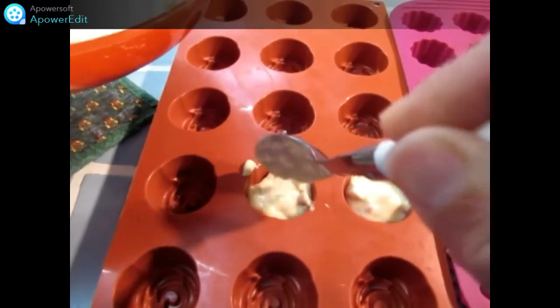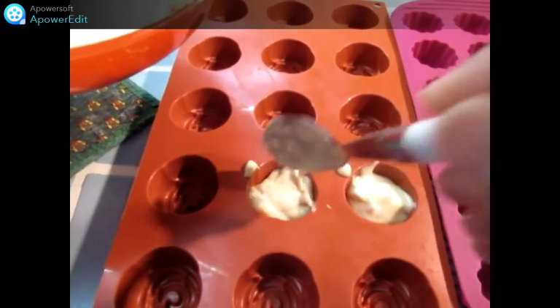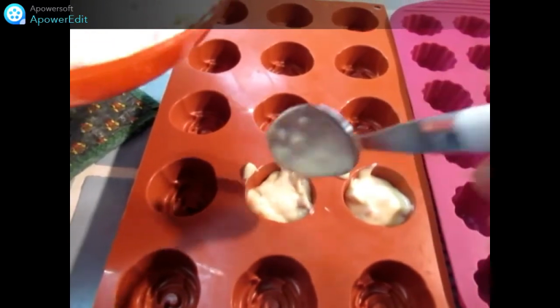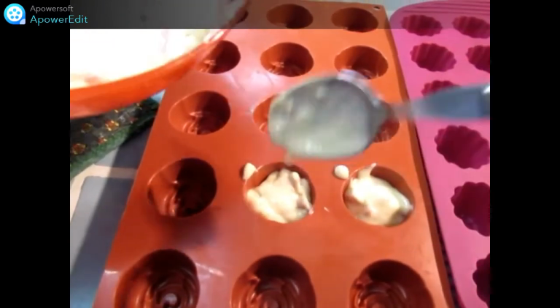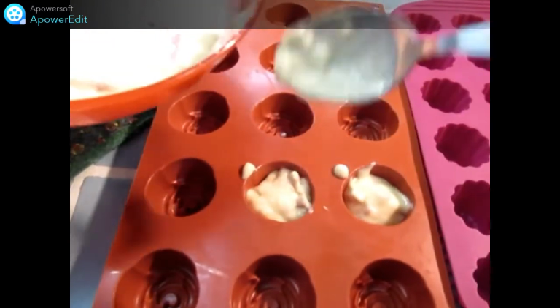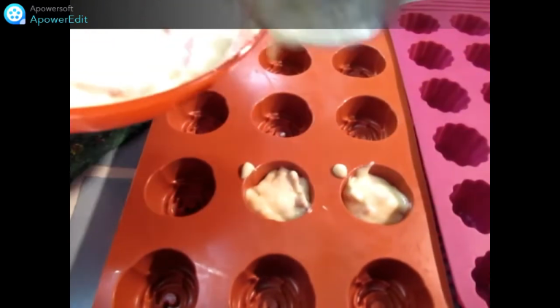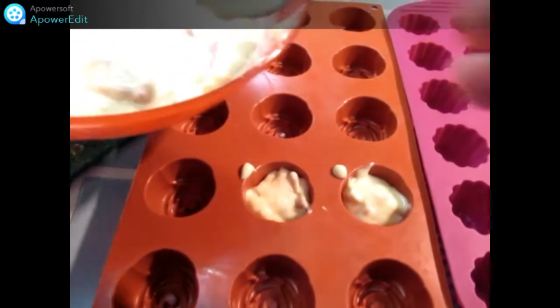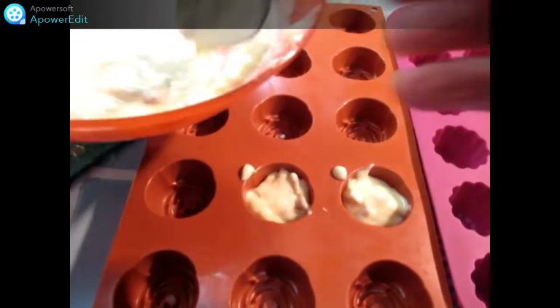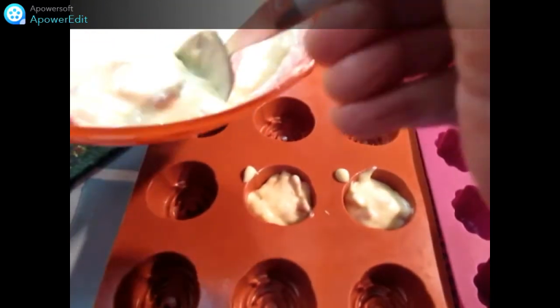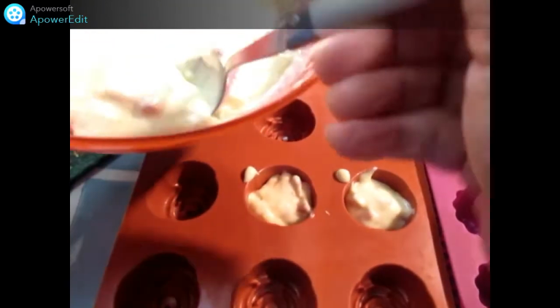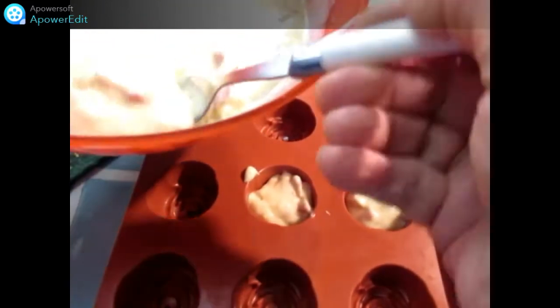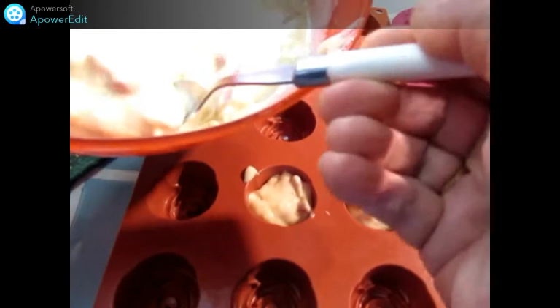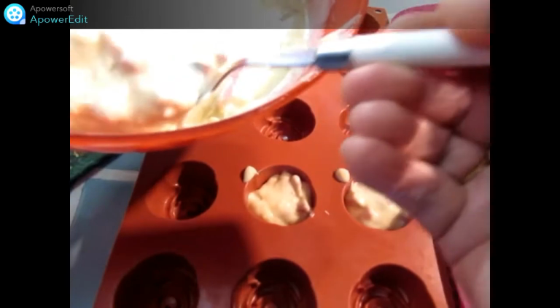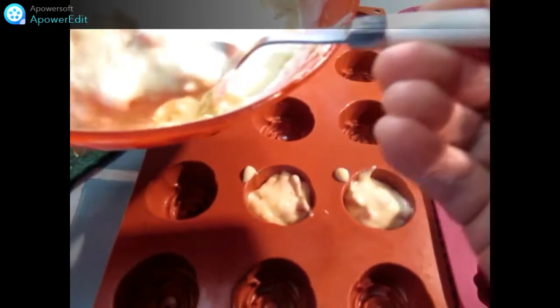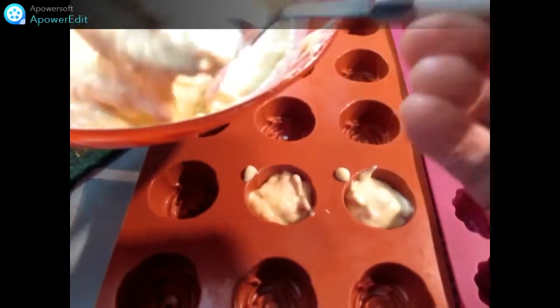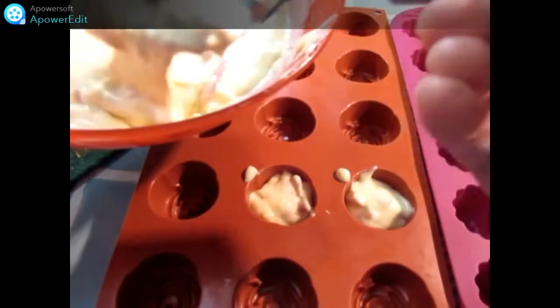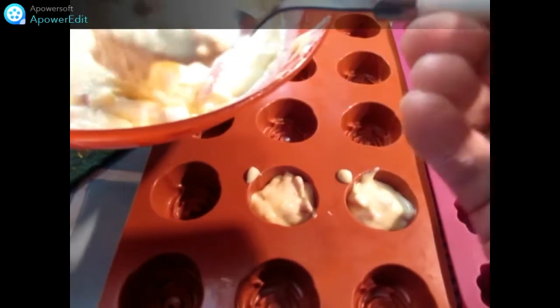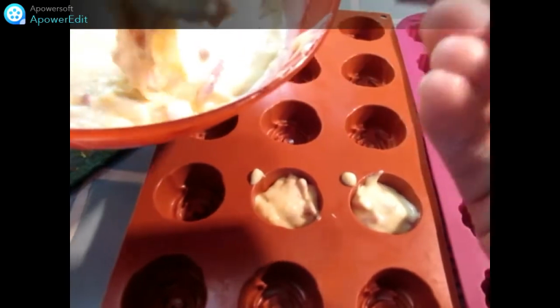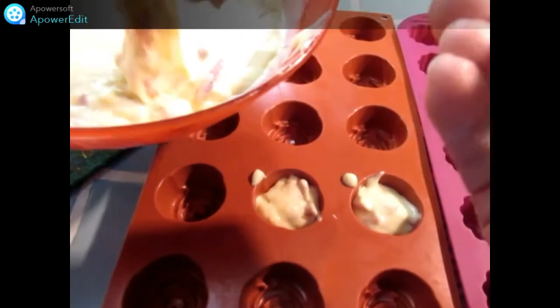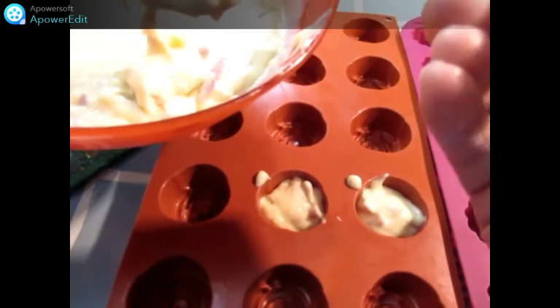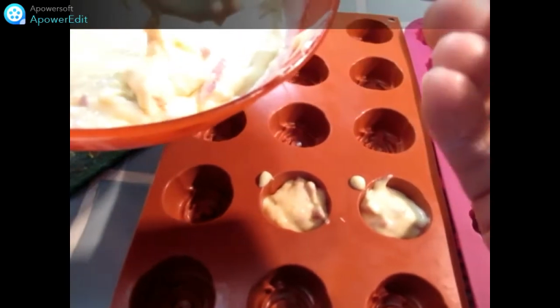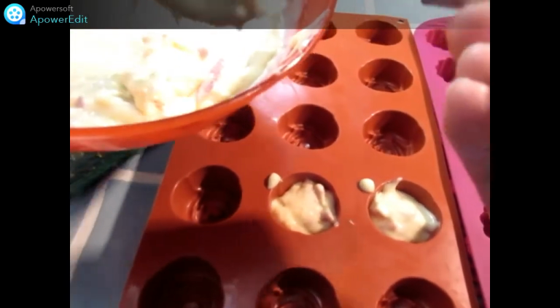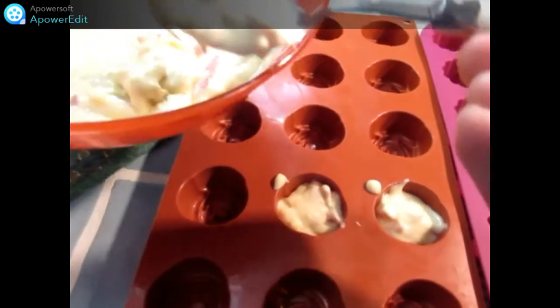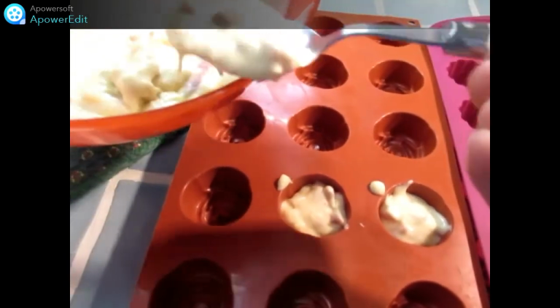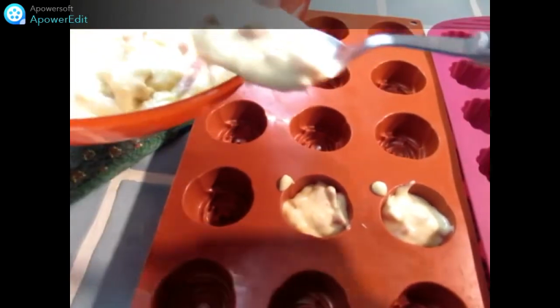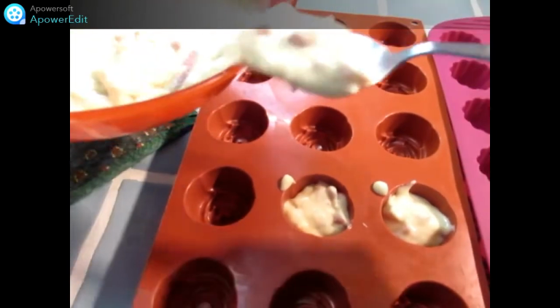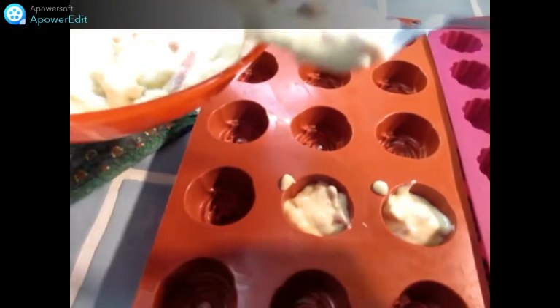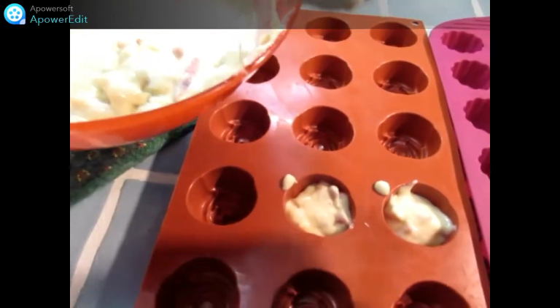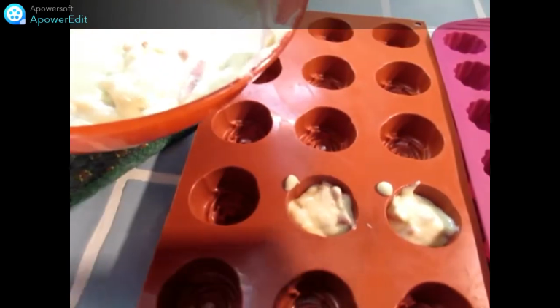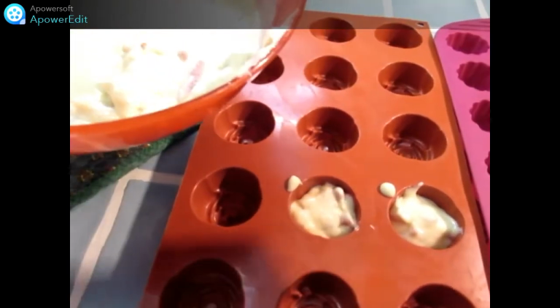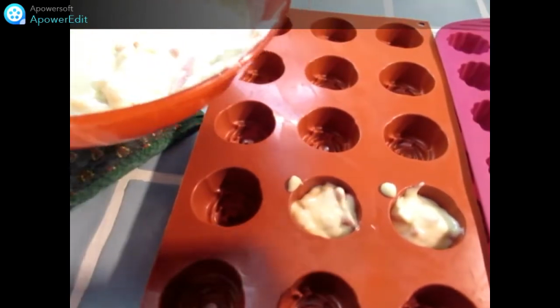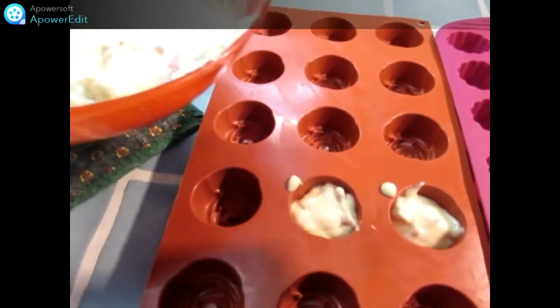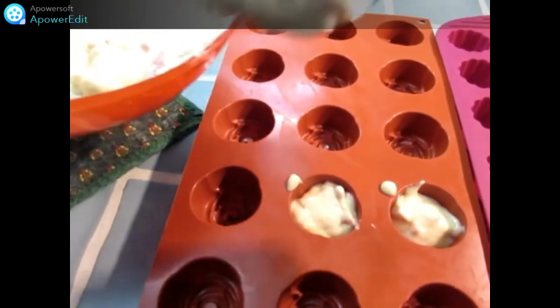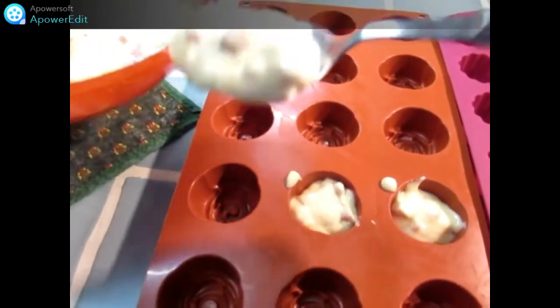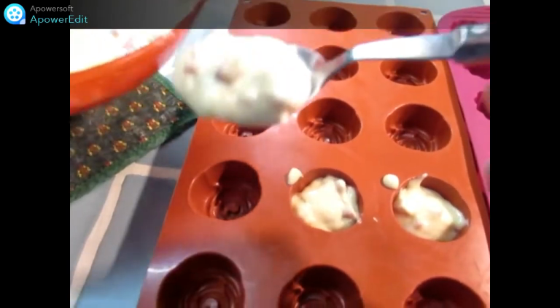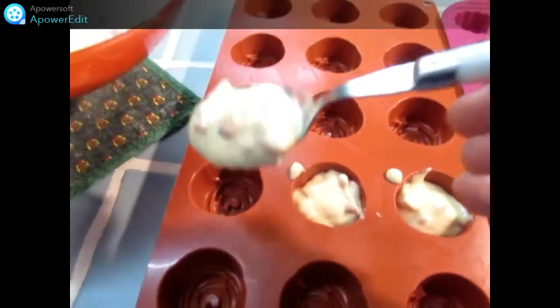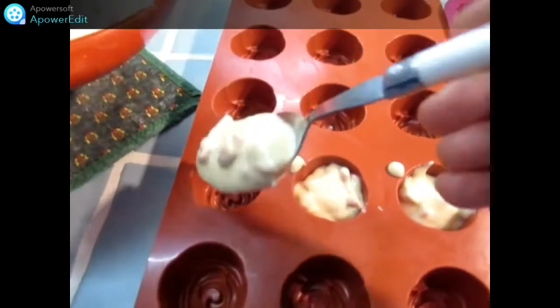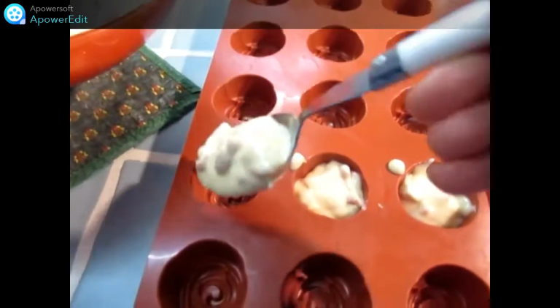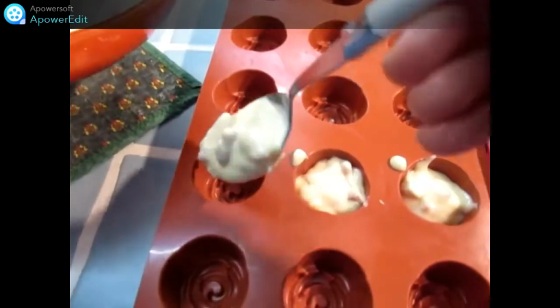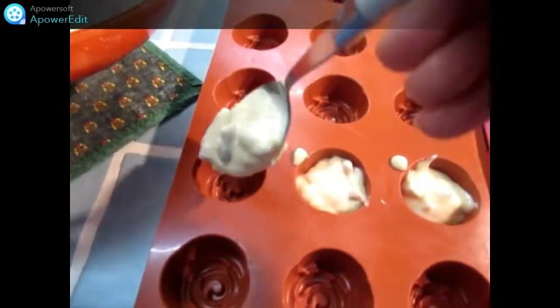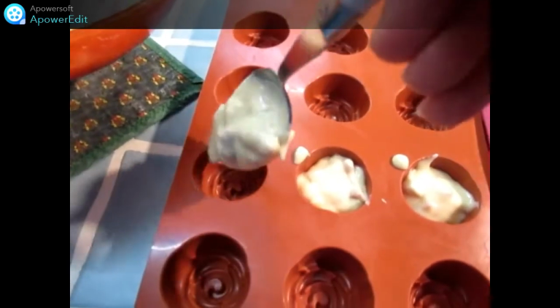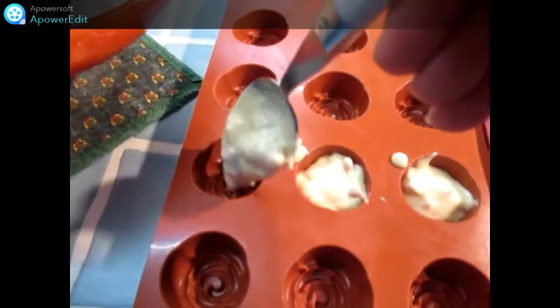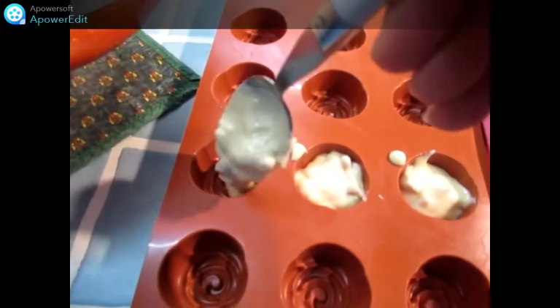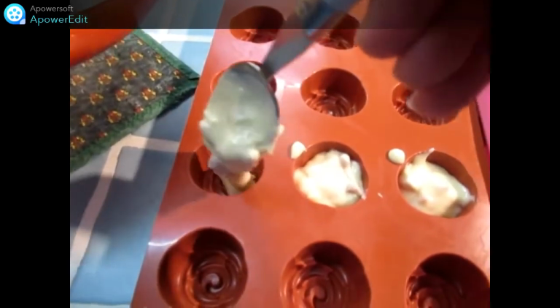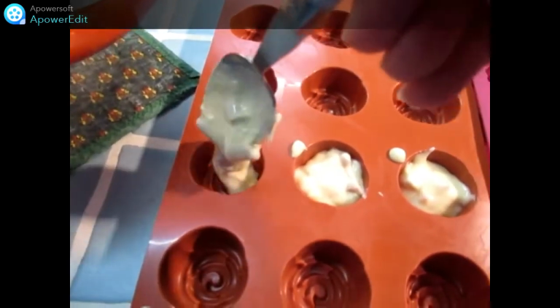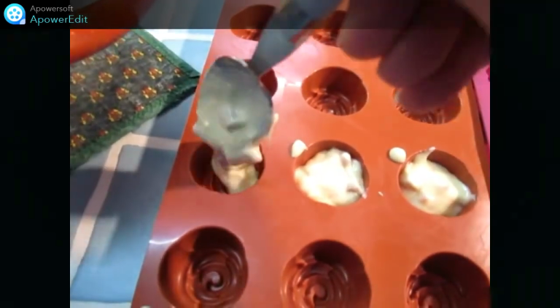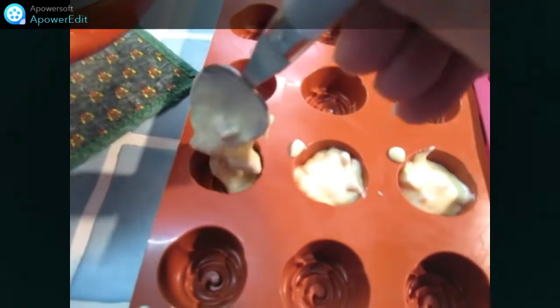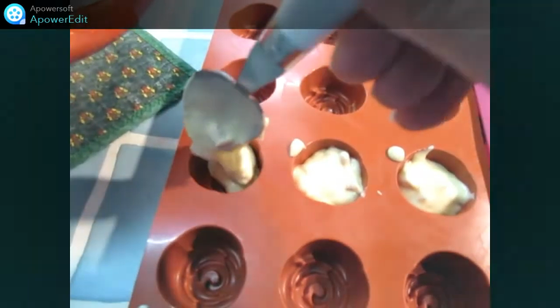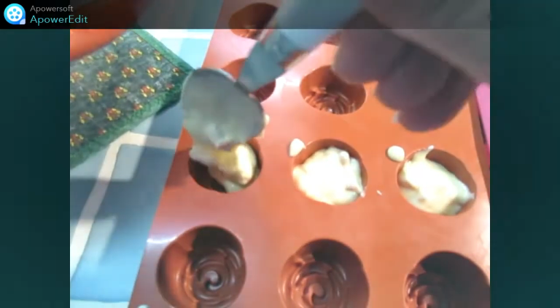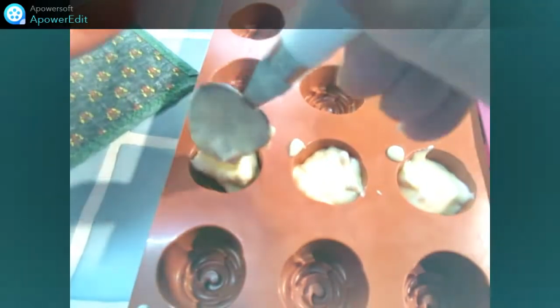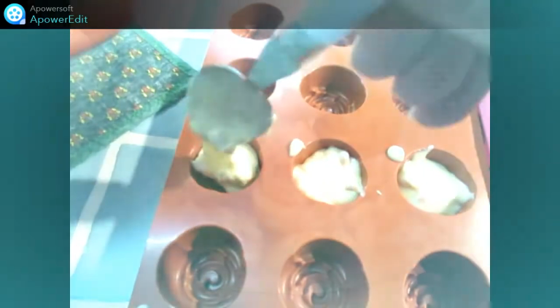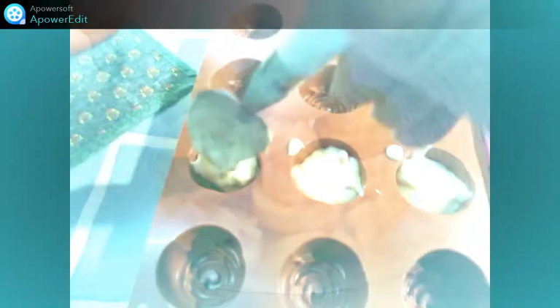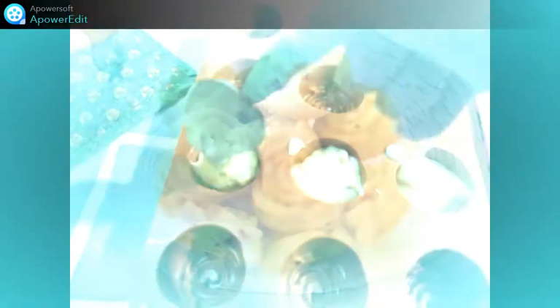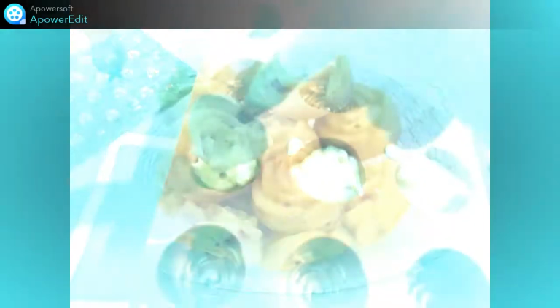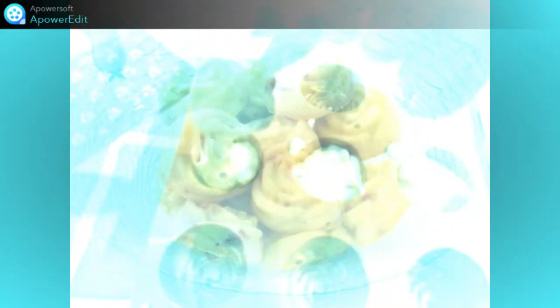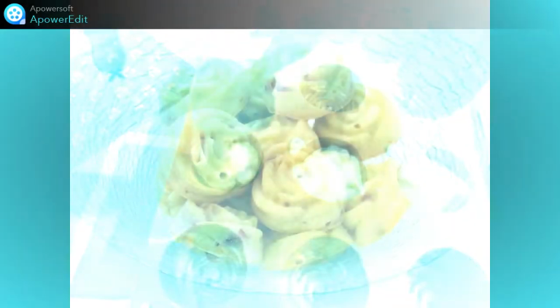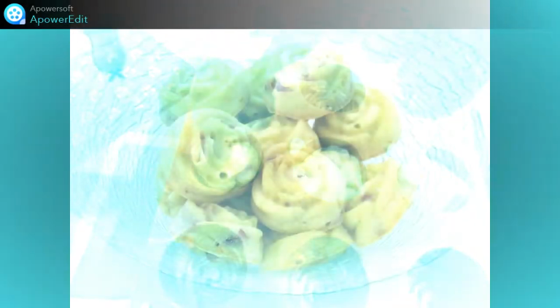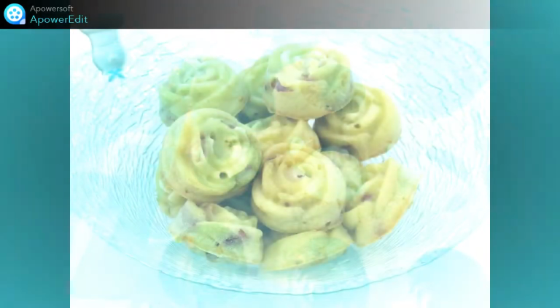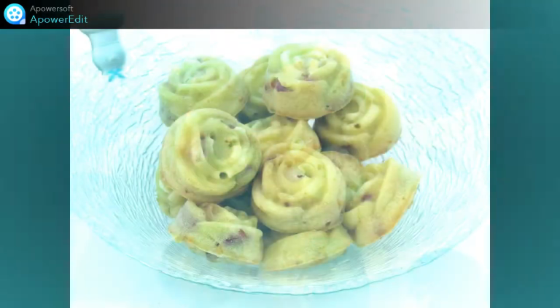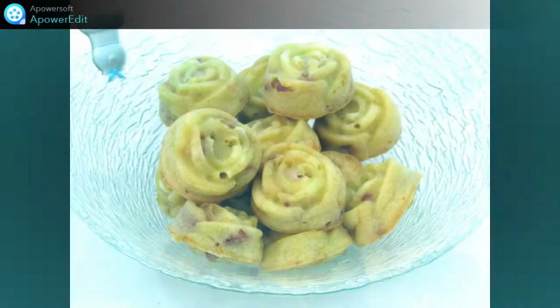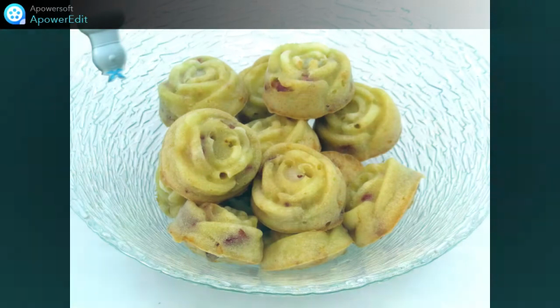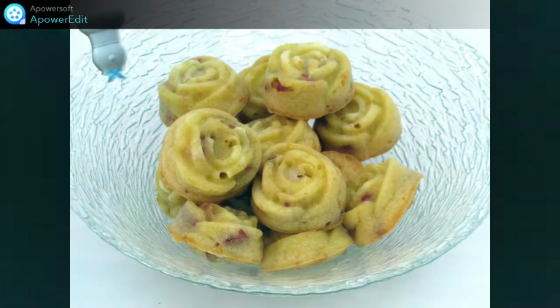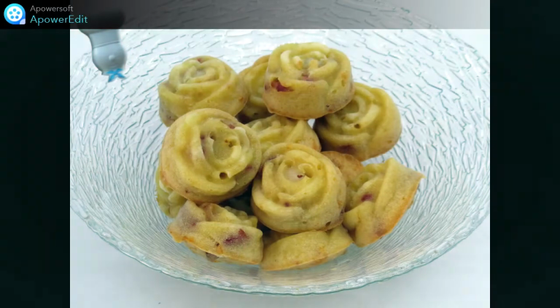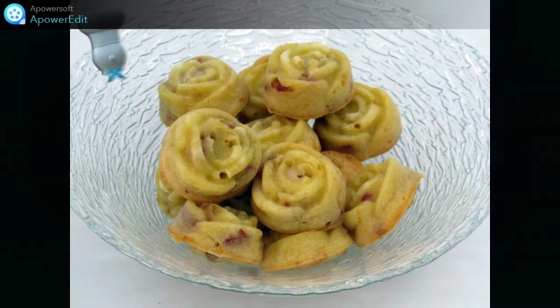Bien sûr, le temps de cuisson est adapté en fonction des fours. C'est parti.